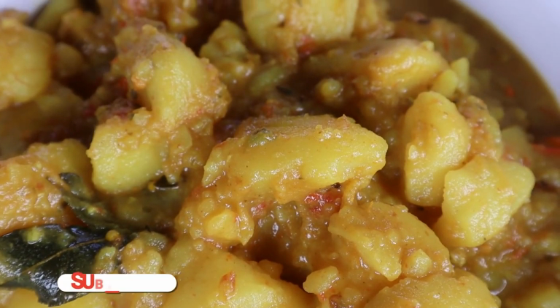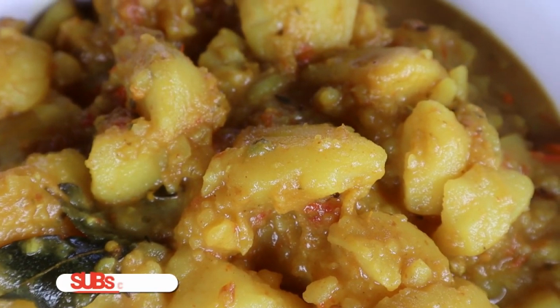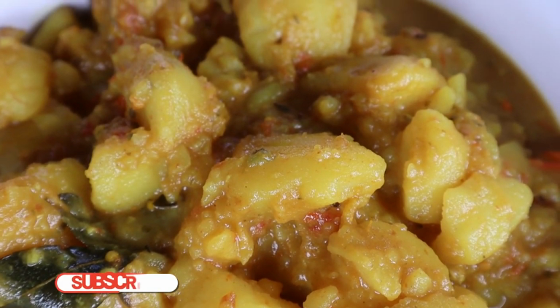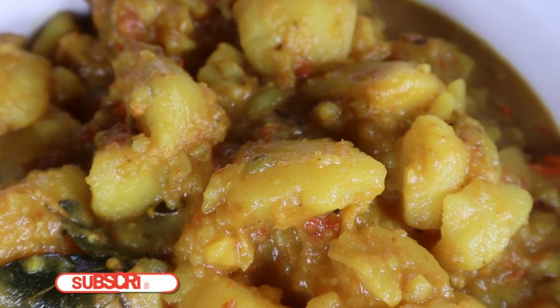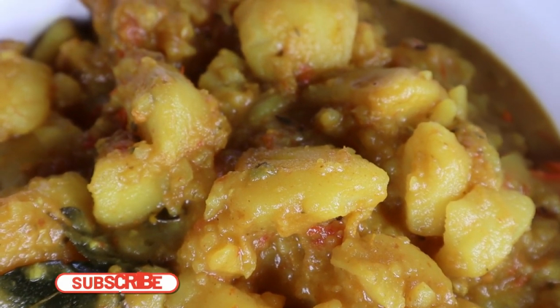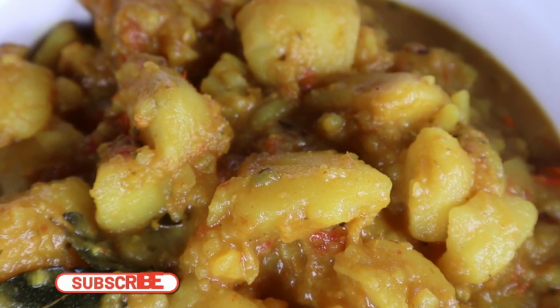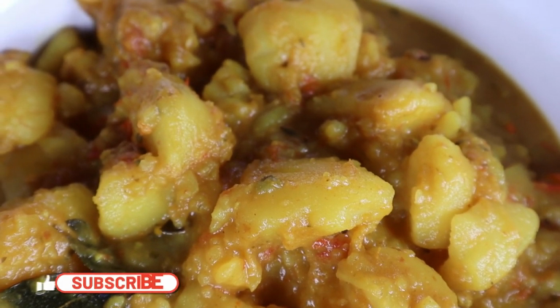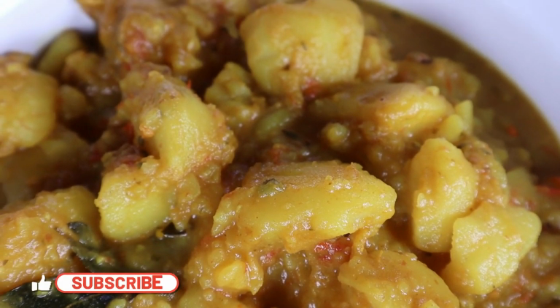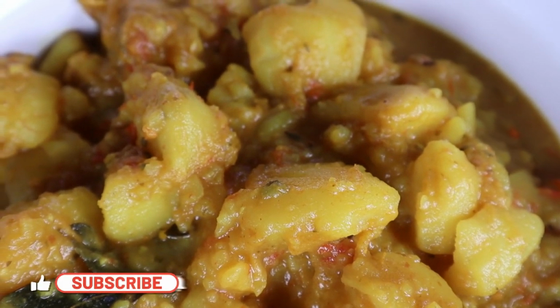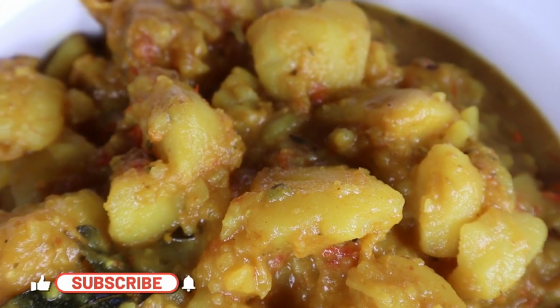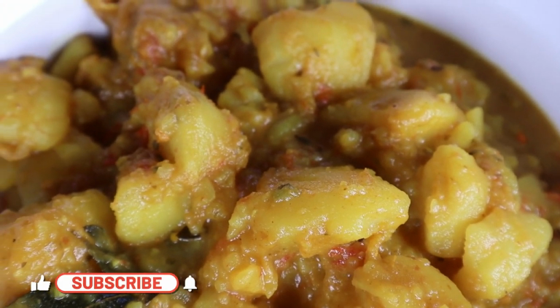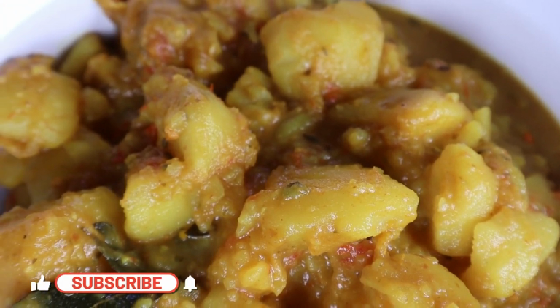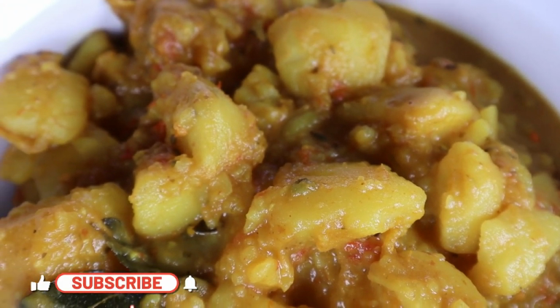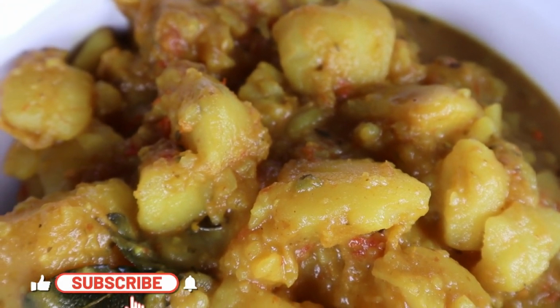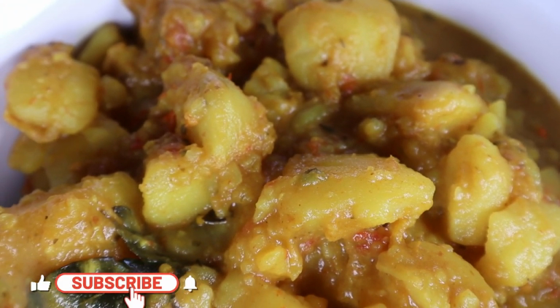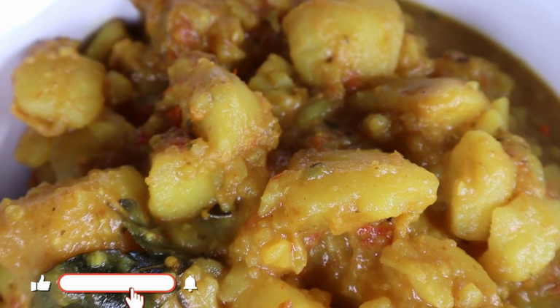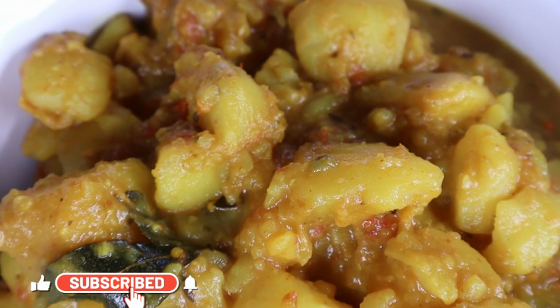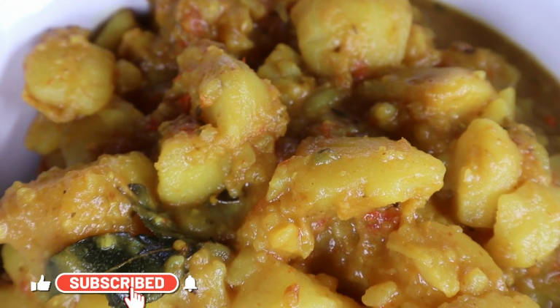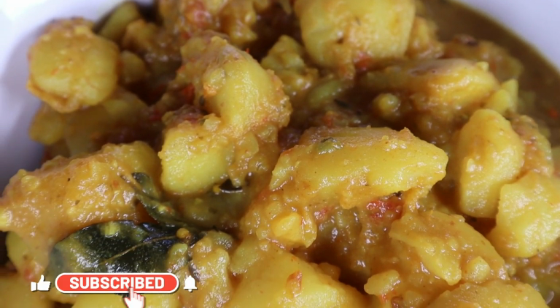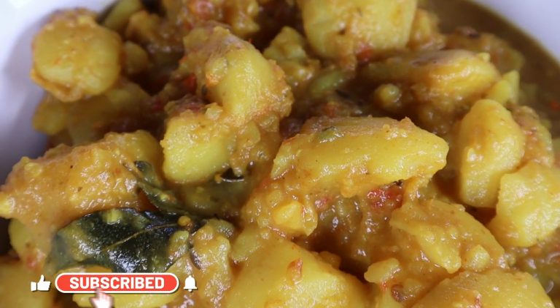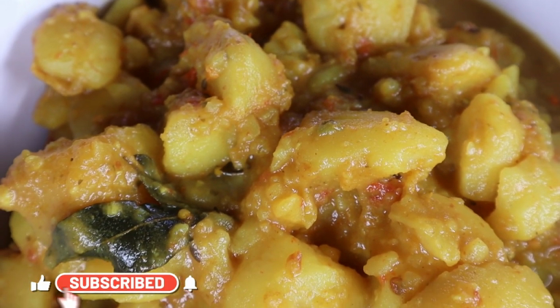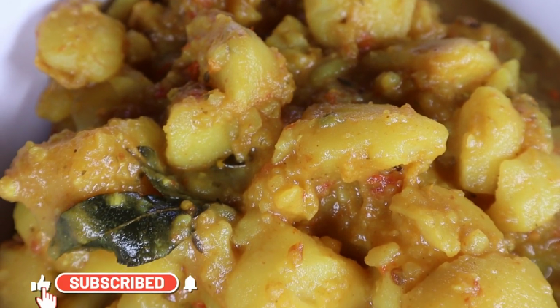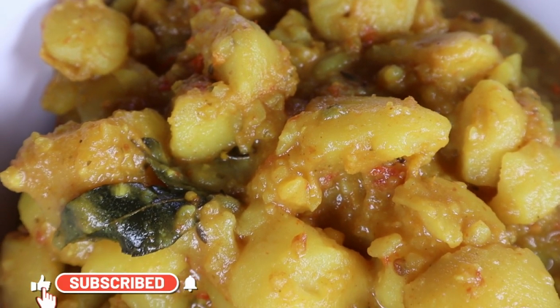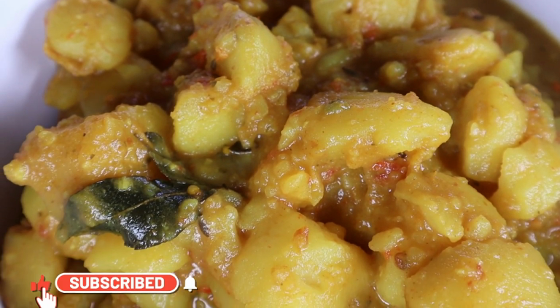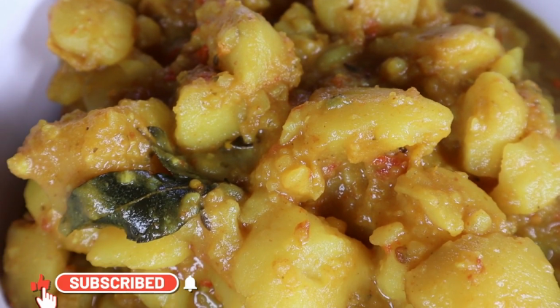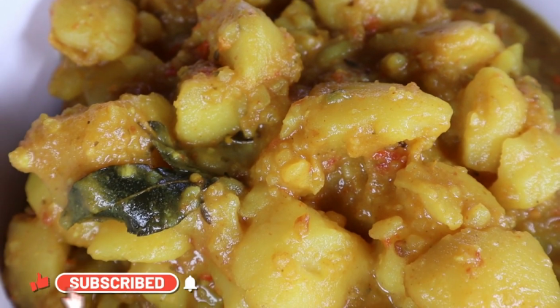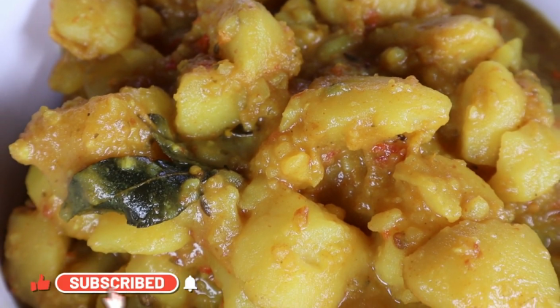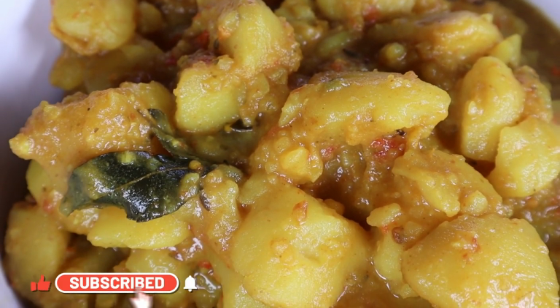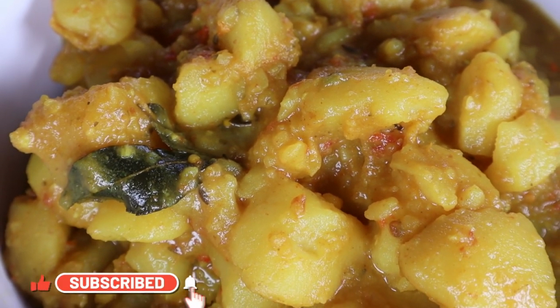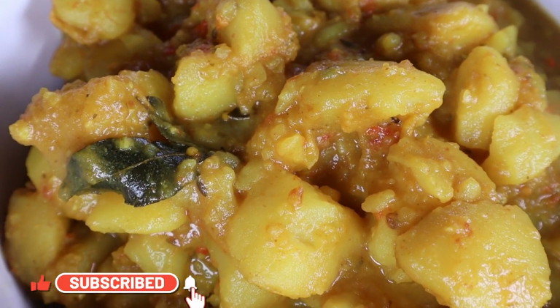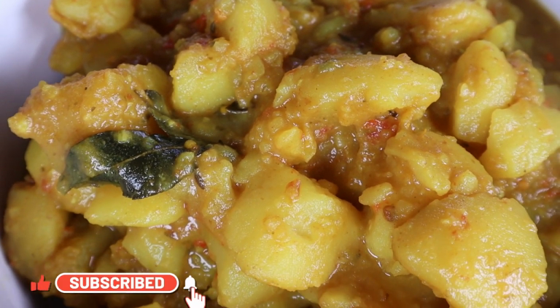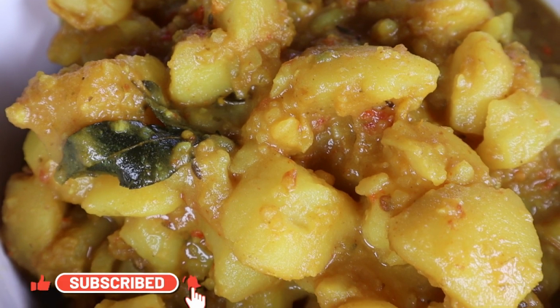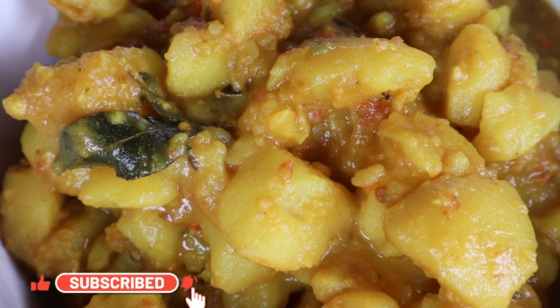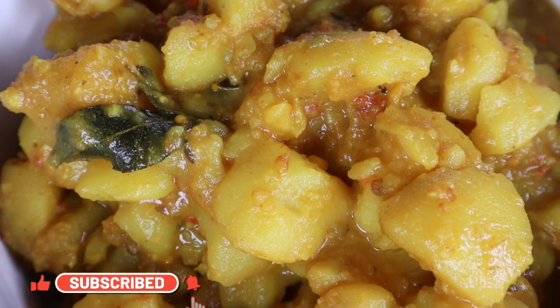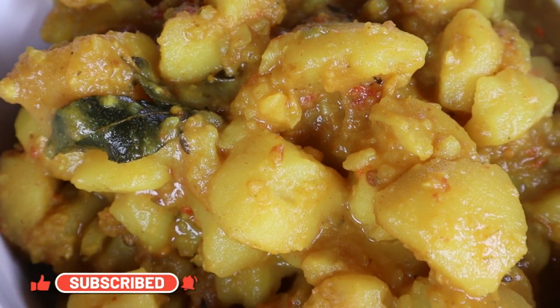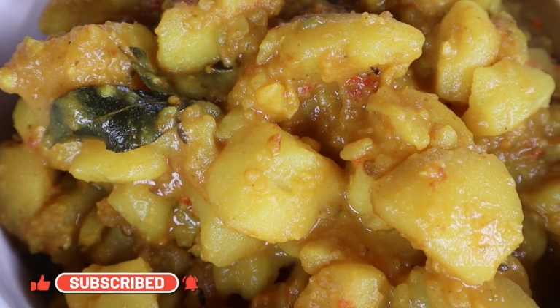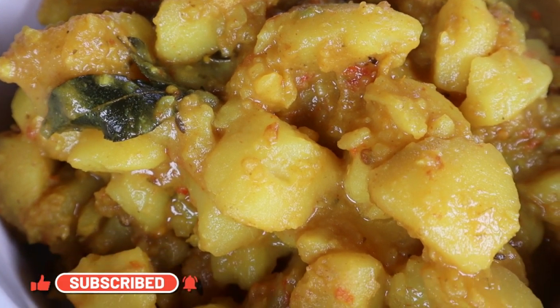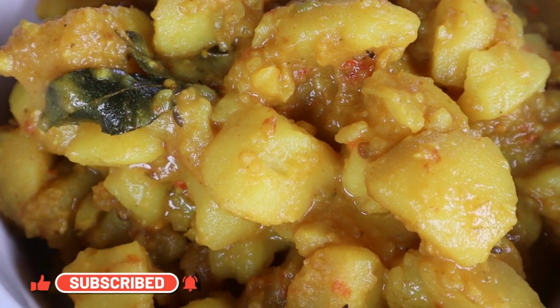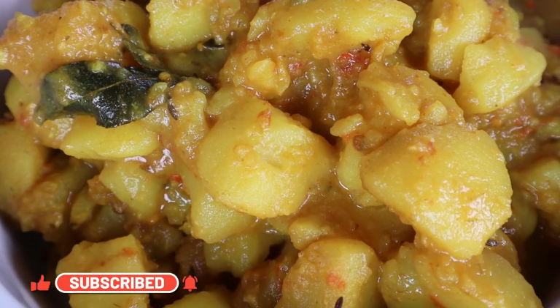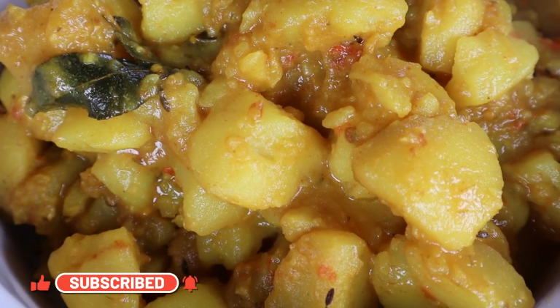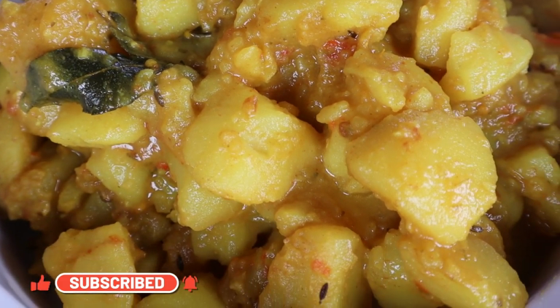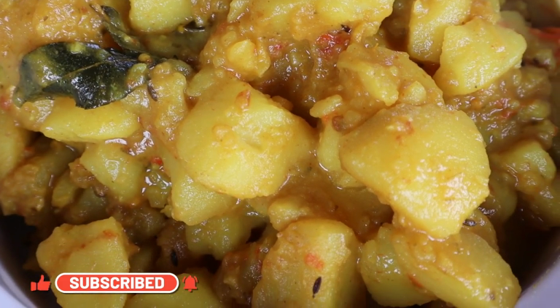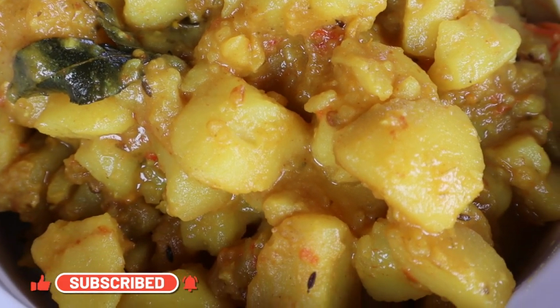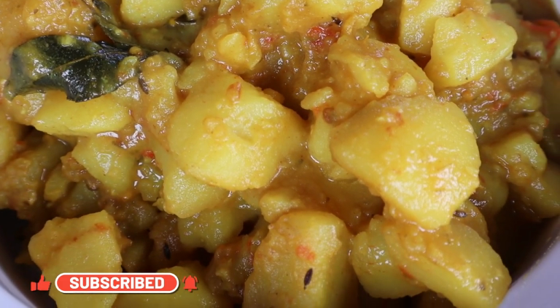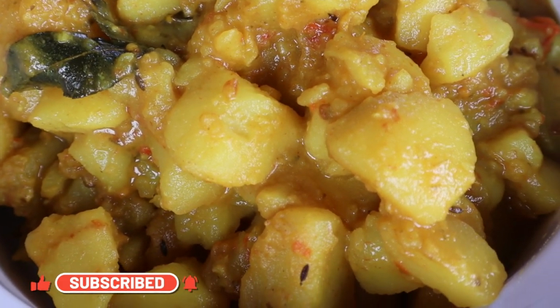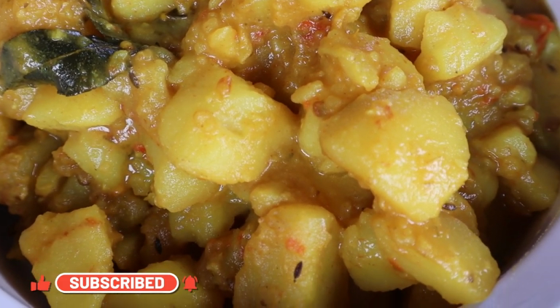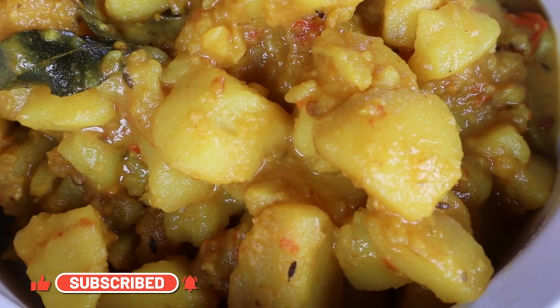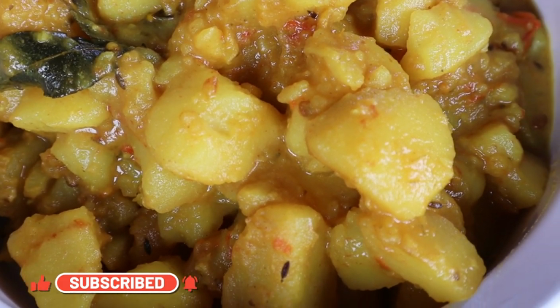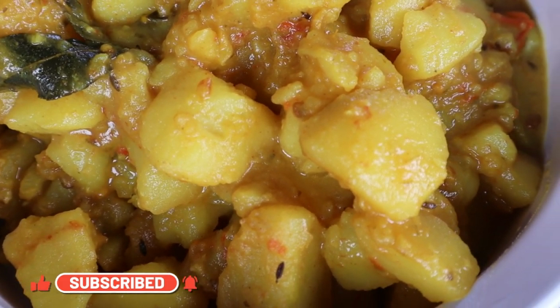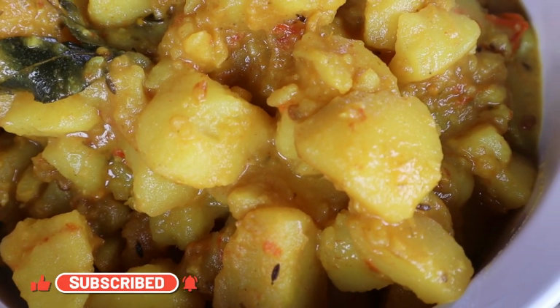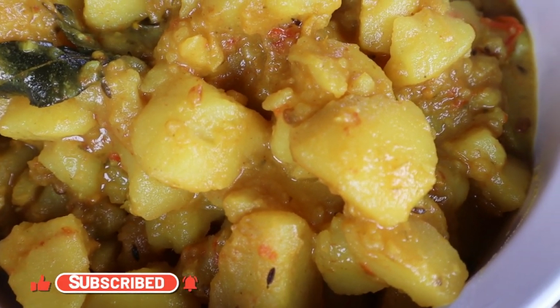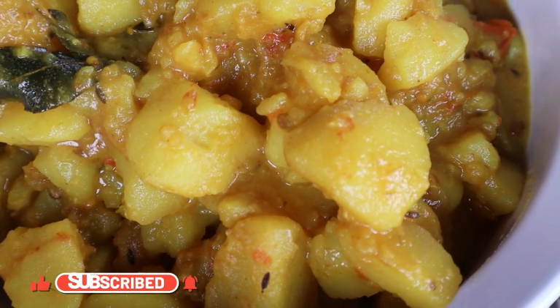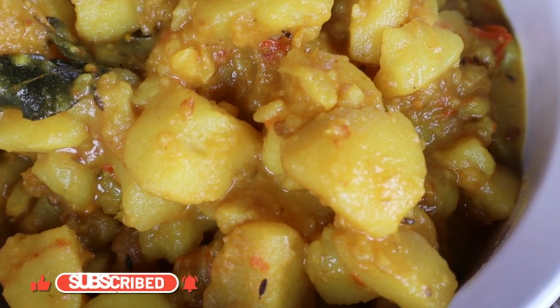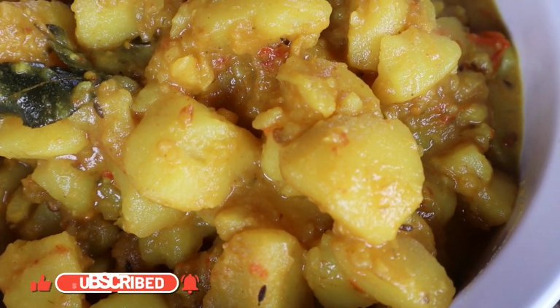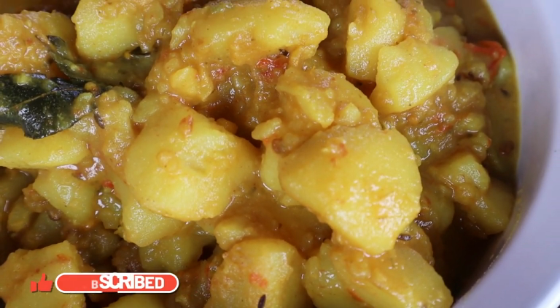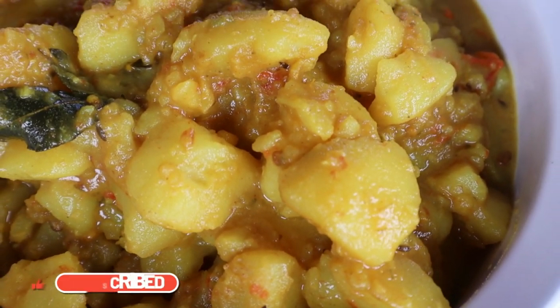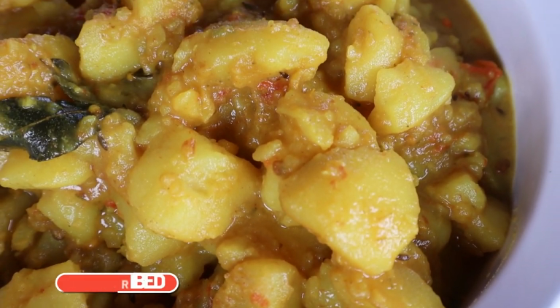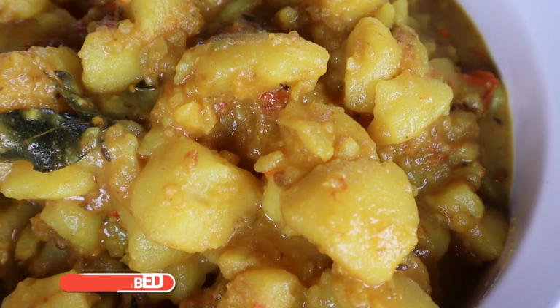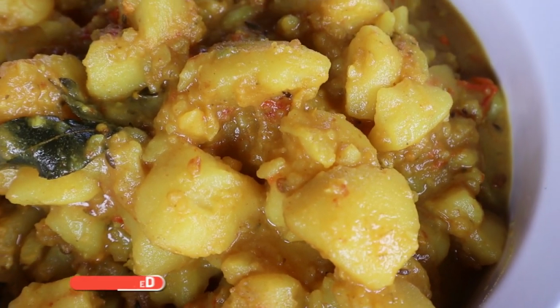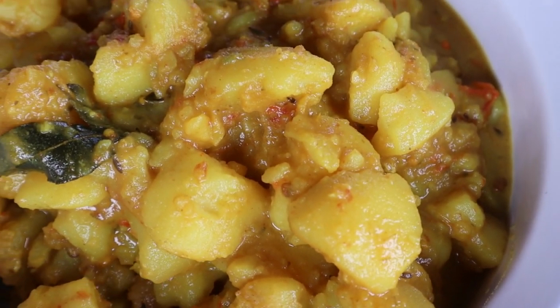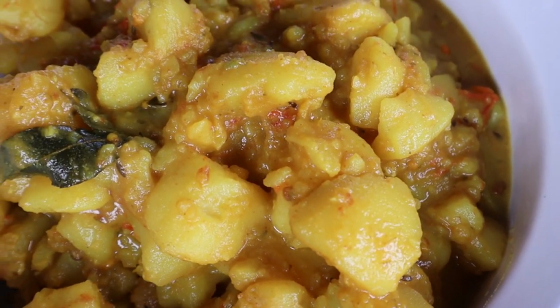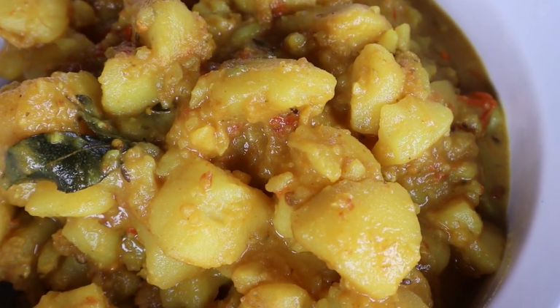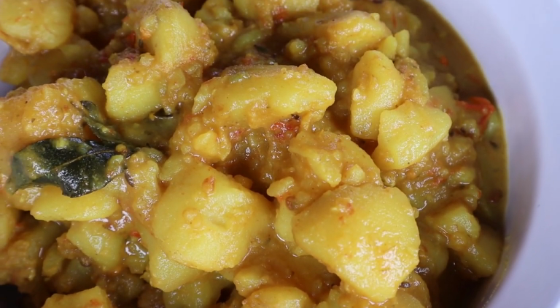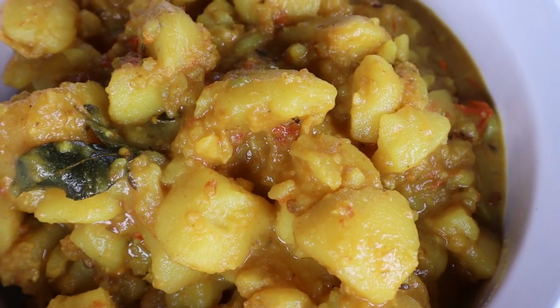So guys, that's my mother-in-law's curry potato recipe. Let me know how it was, and until next time, take care. Bye now!